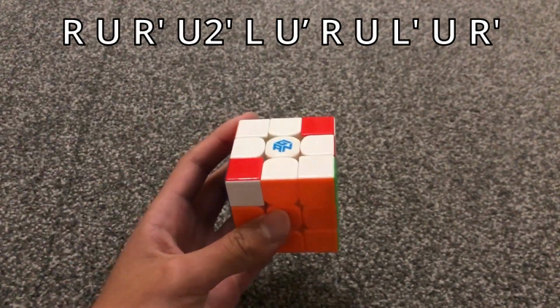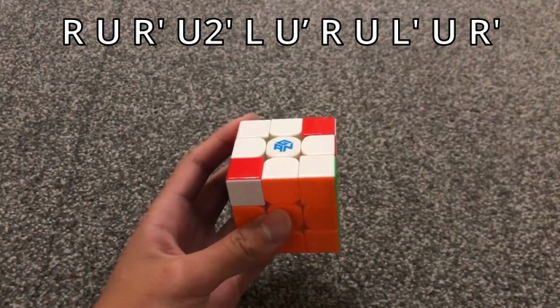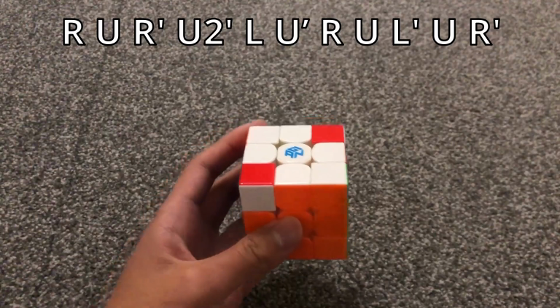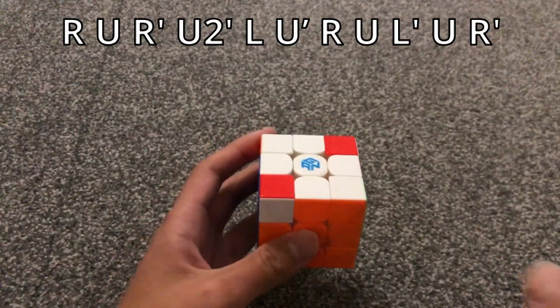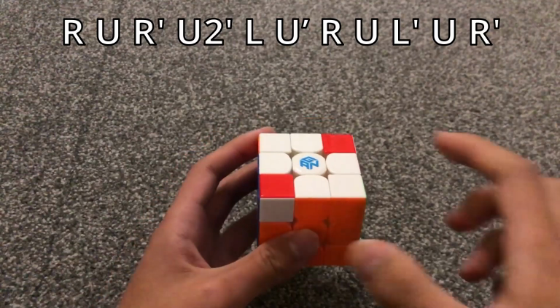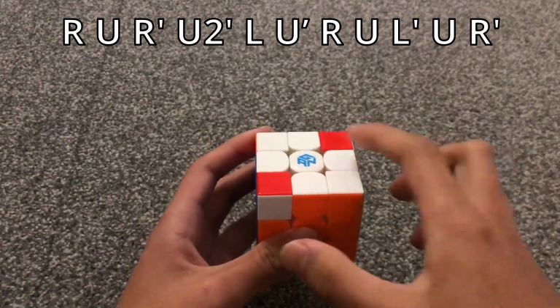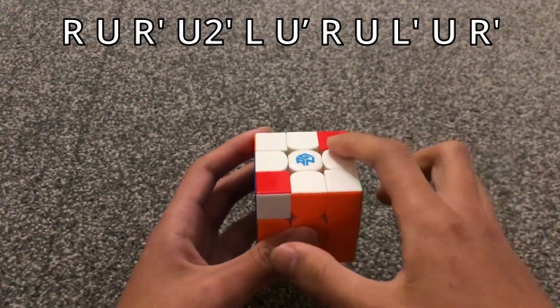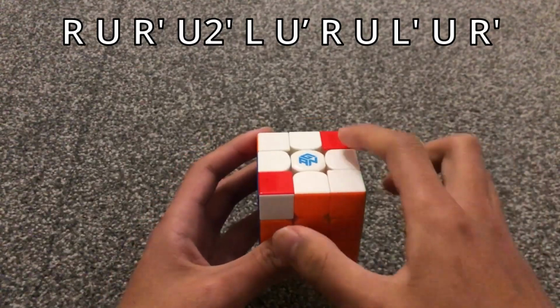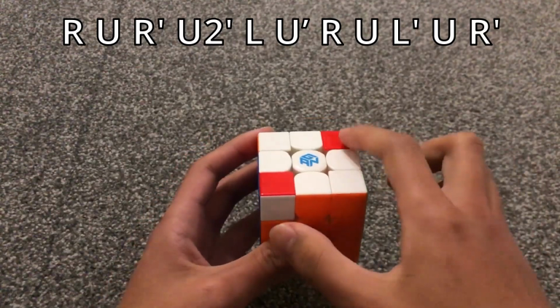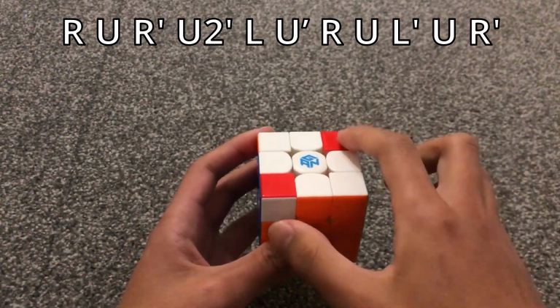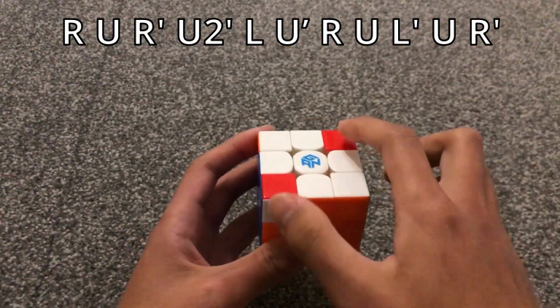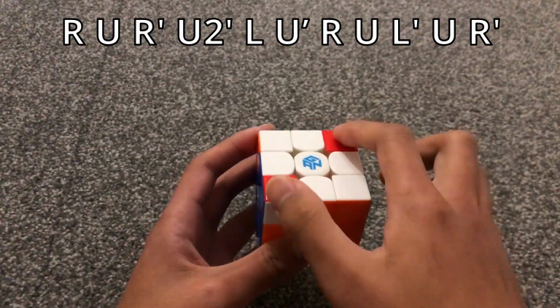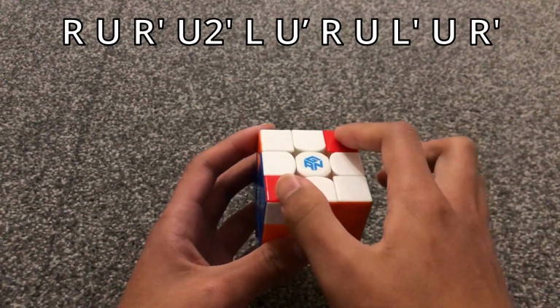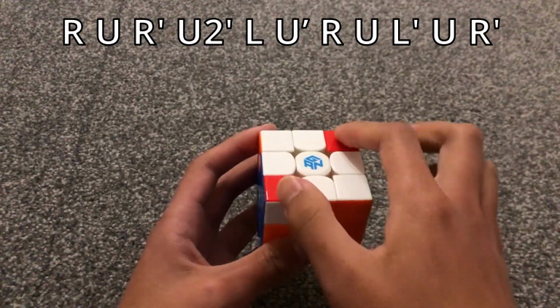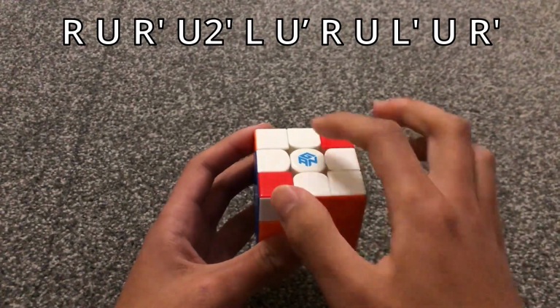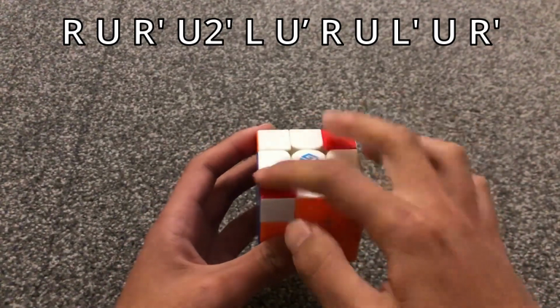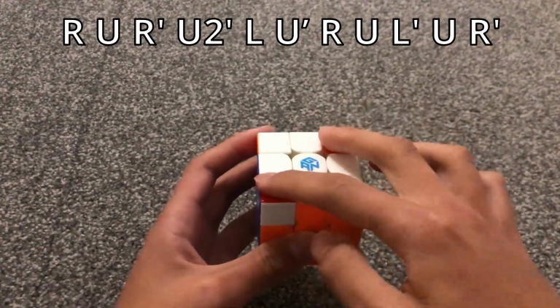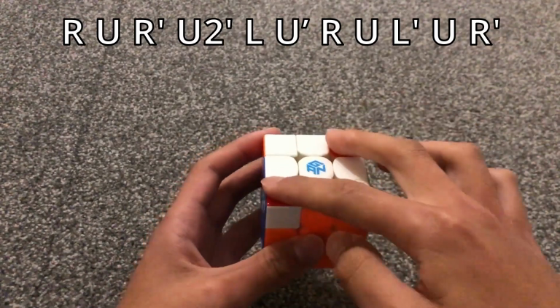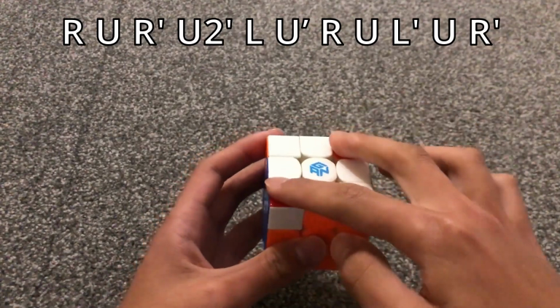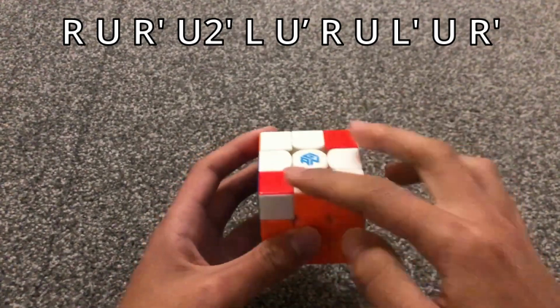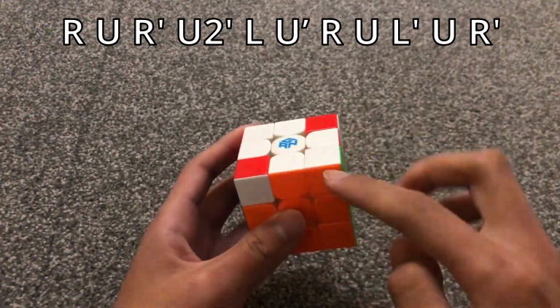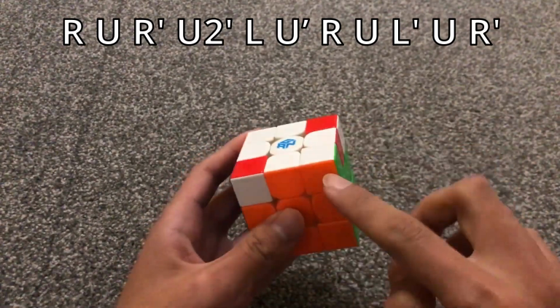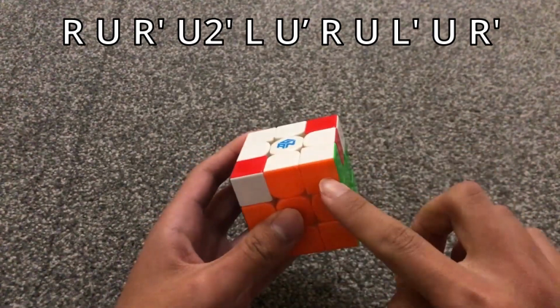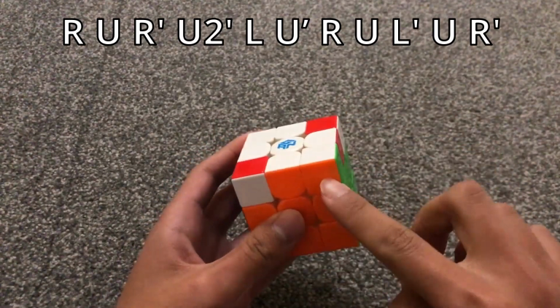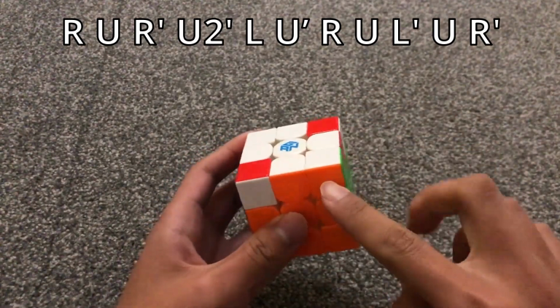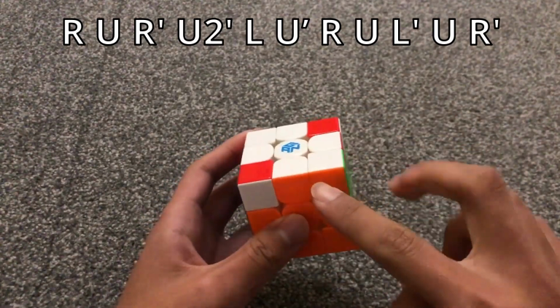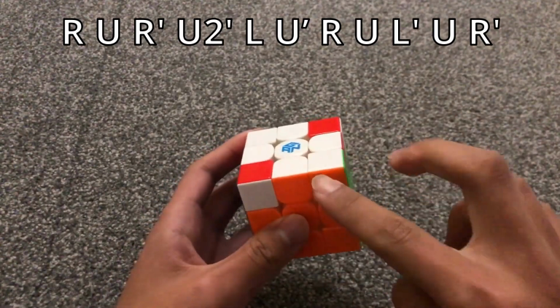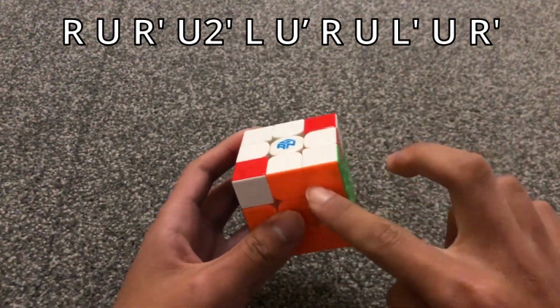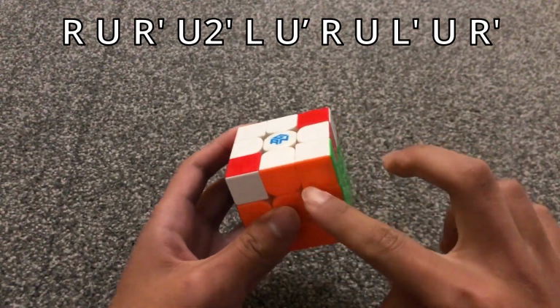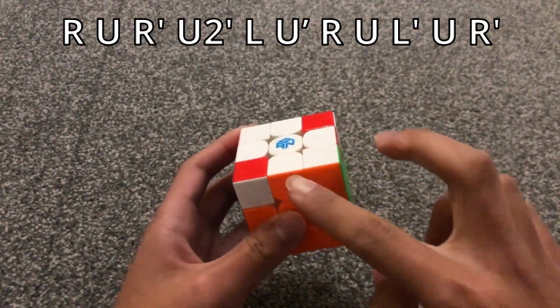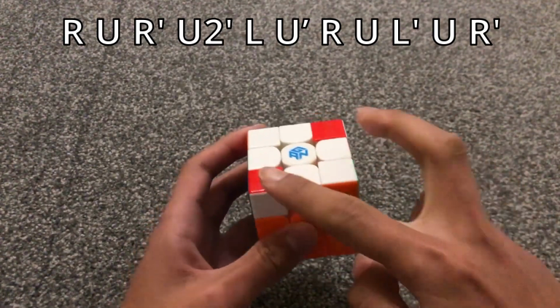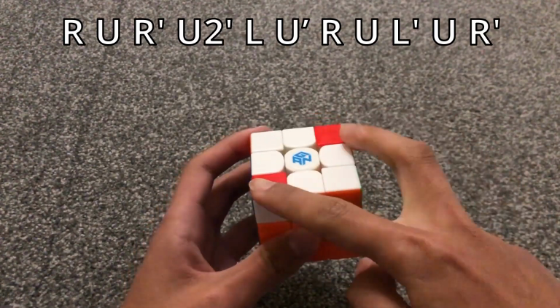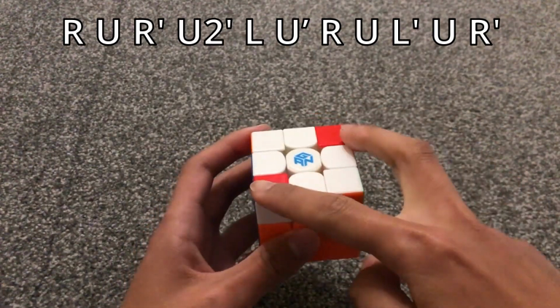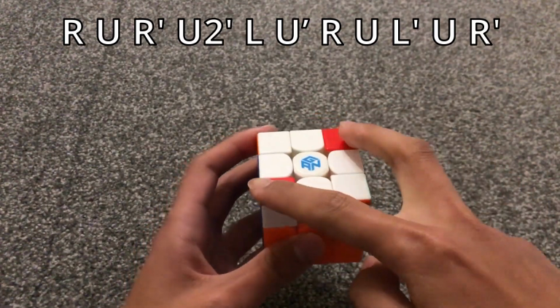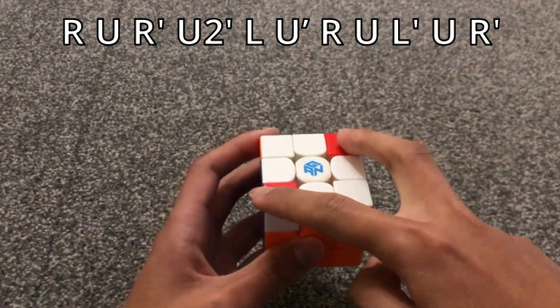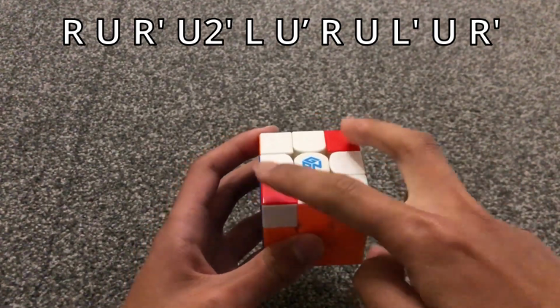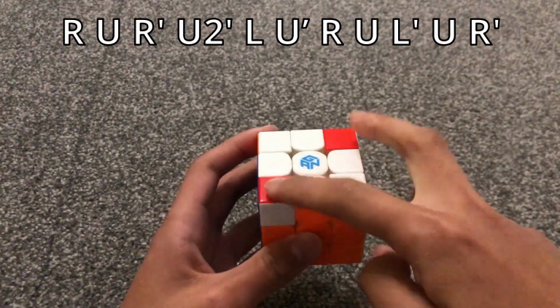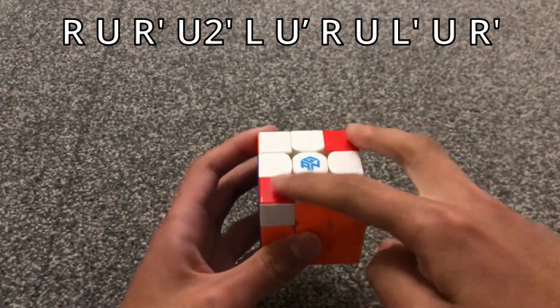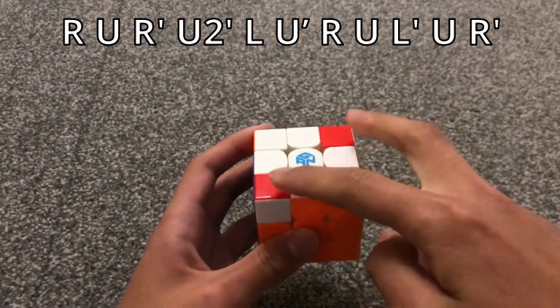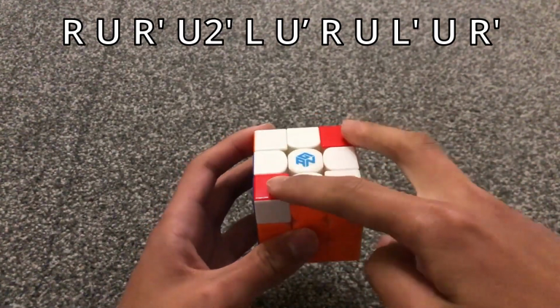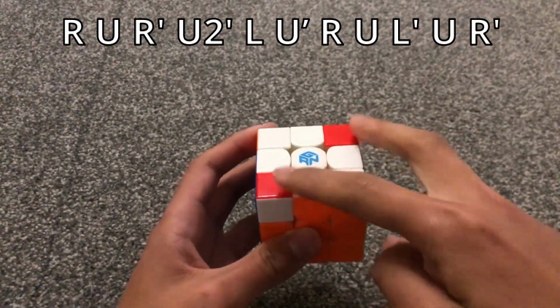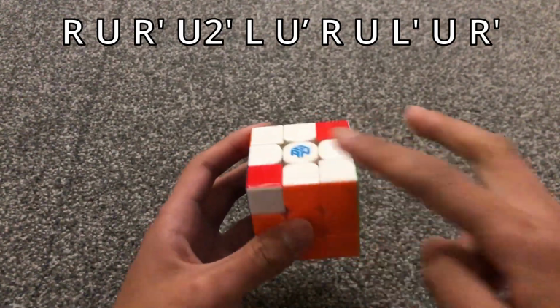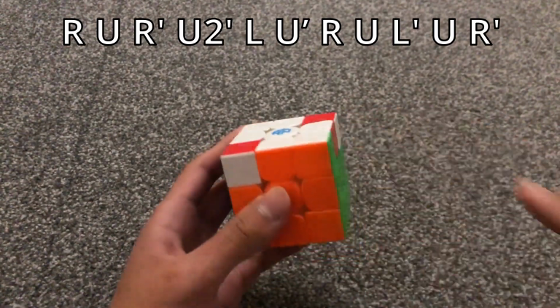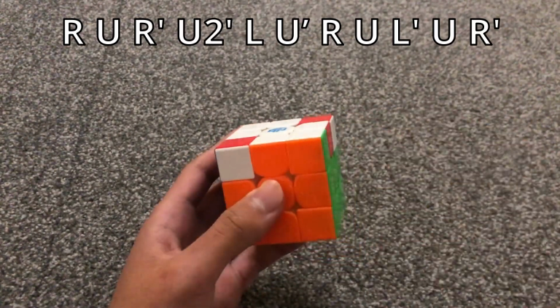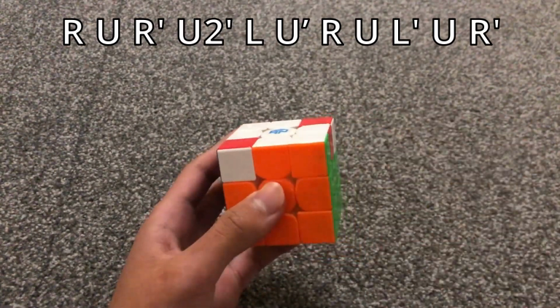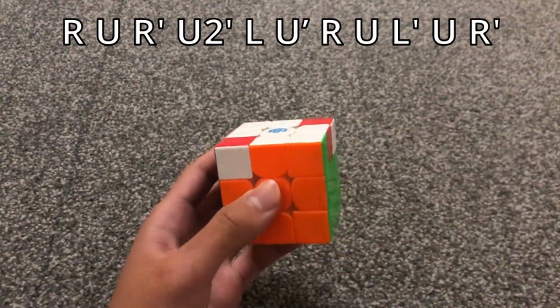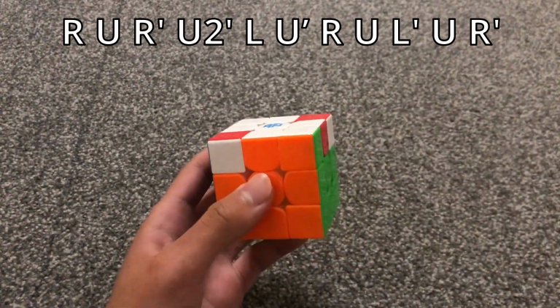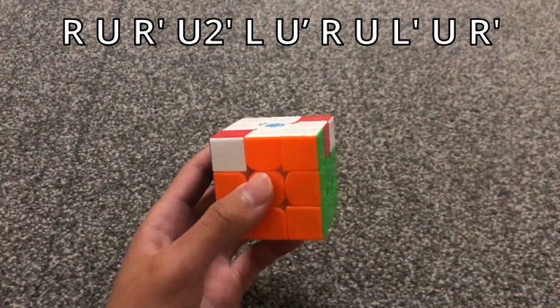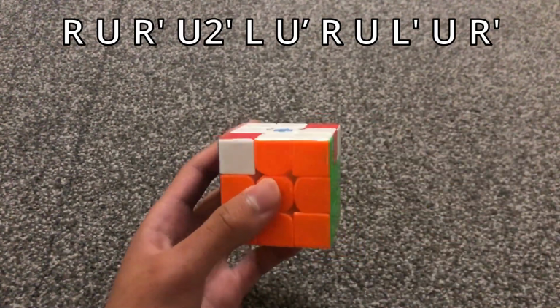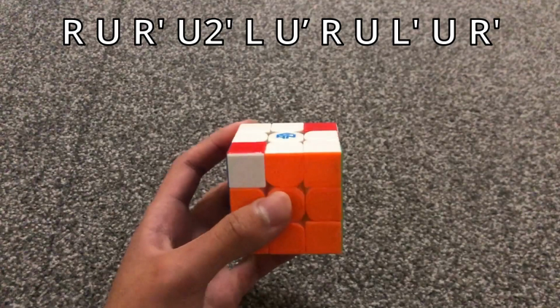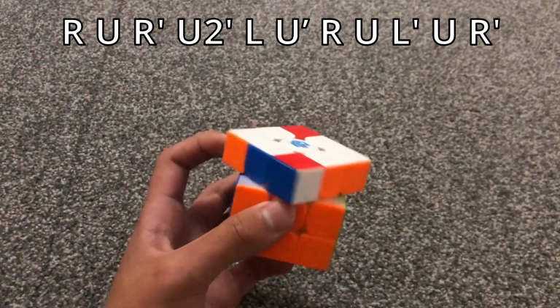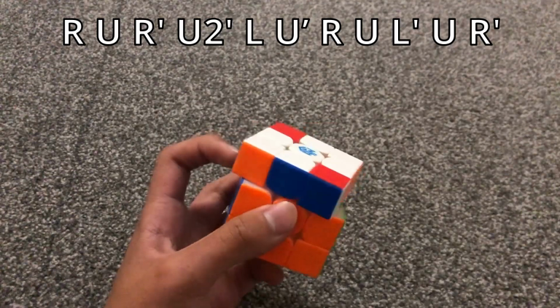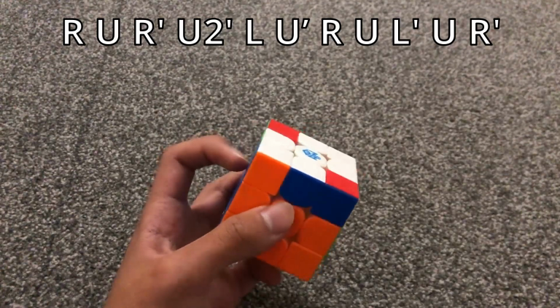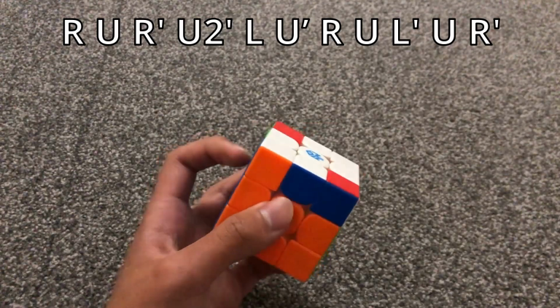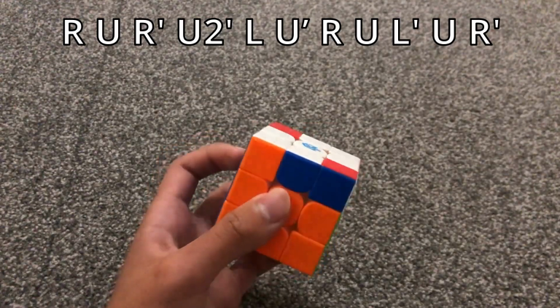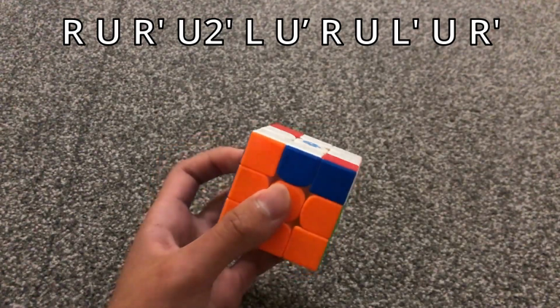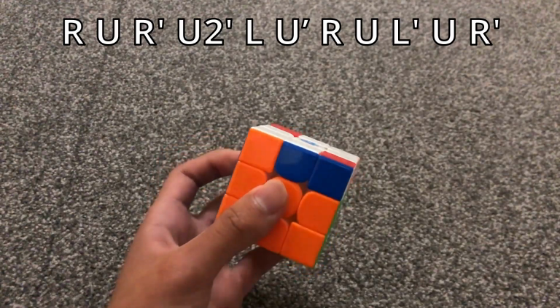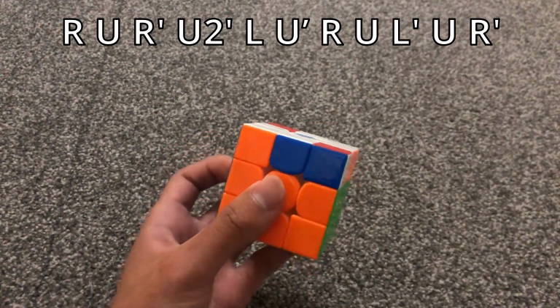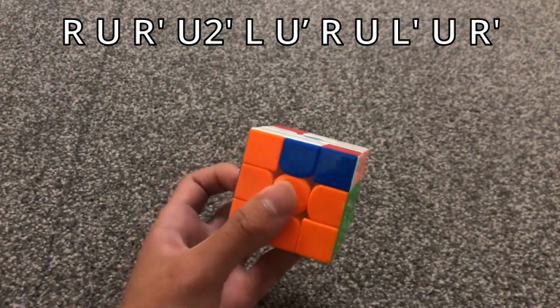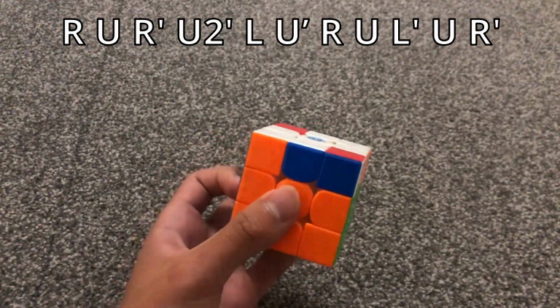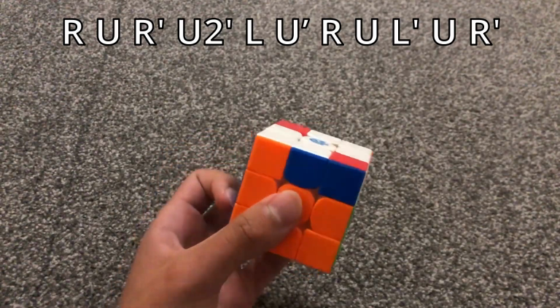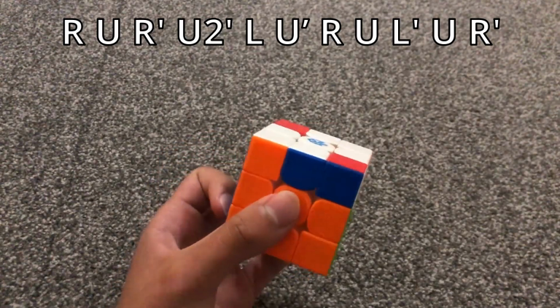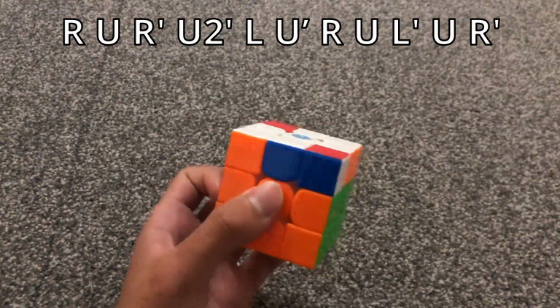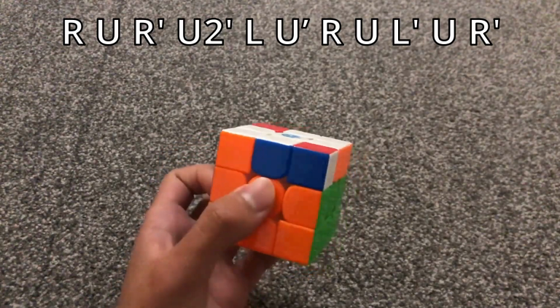When the diagonal stickers are matching and this one is opposite of the diagonal stickers, use this algorithm.